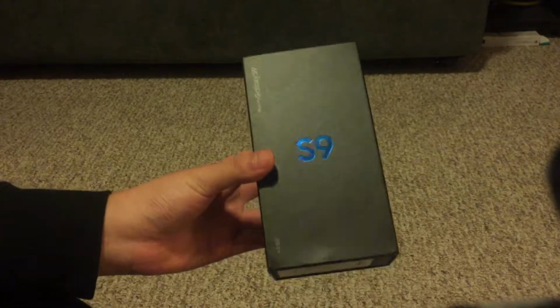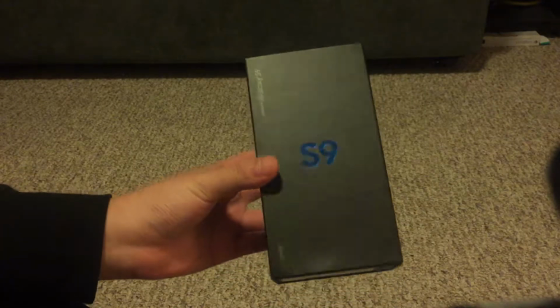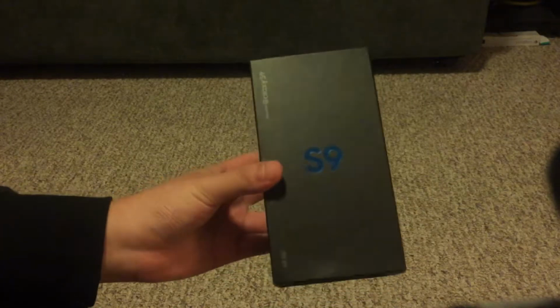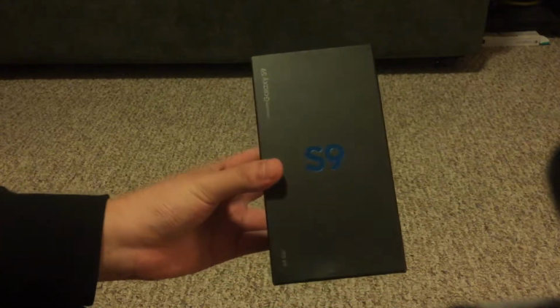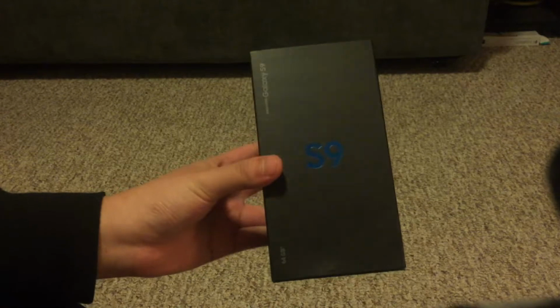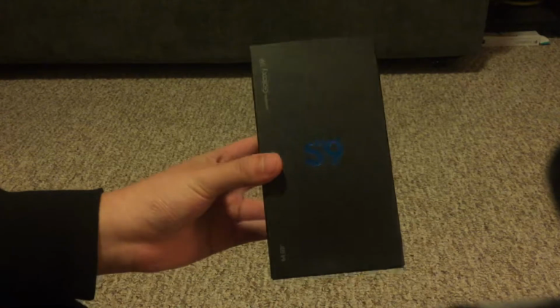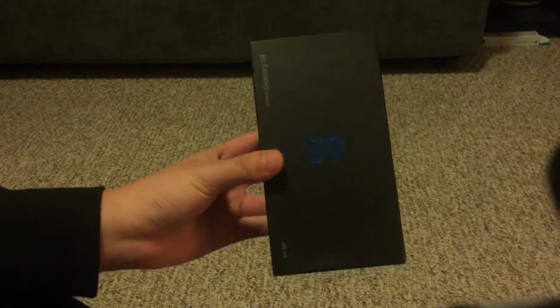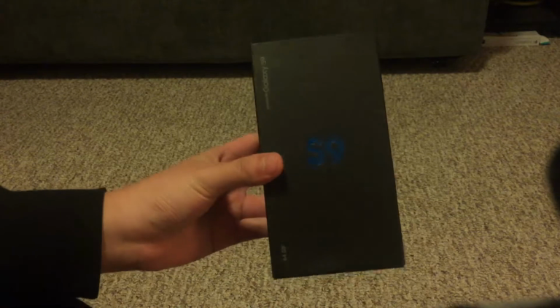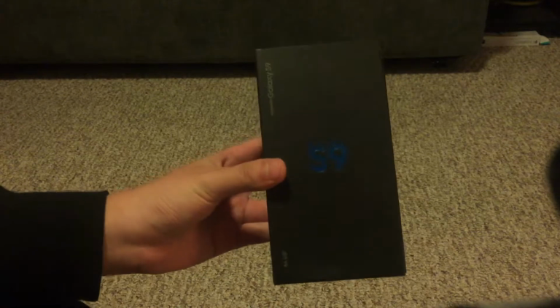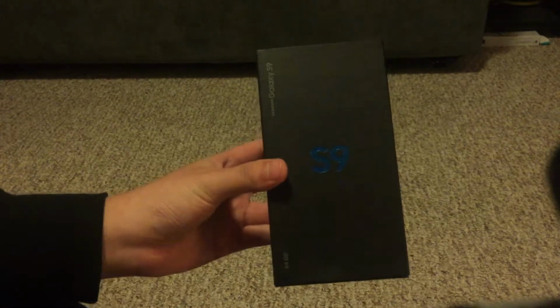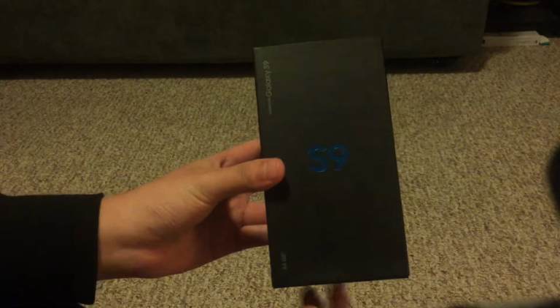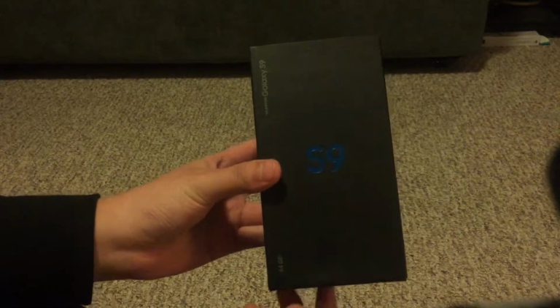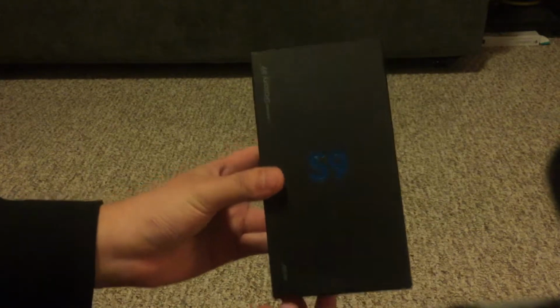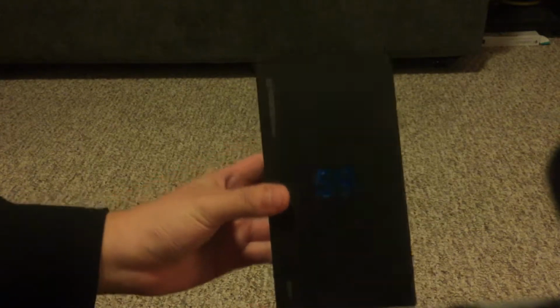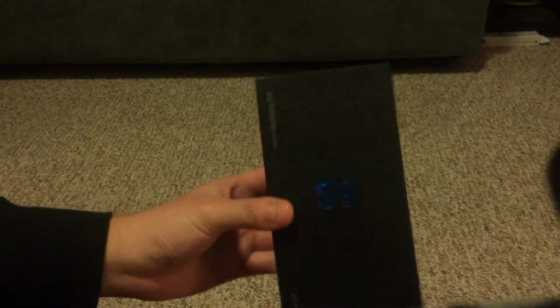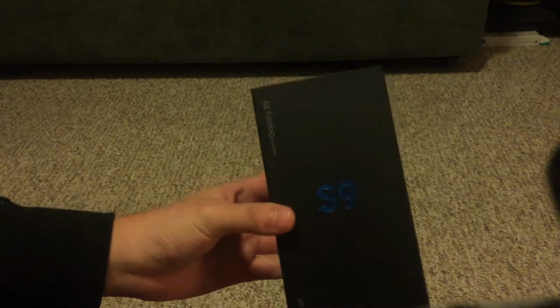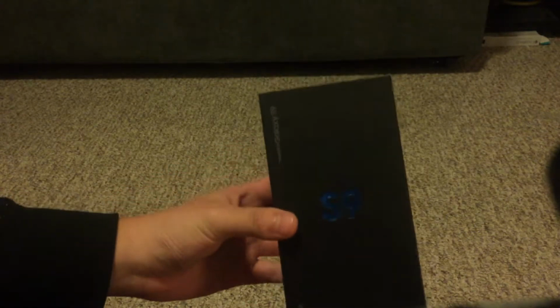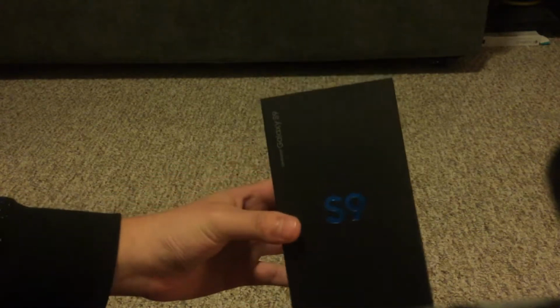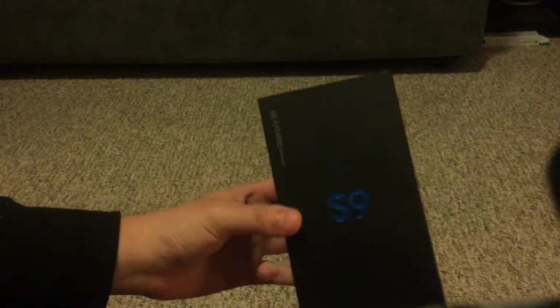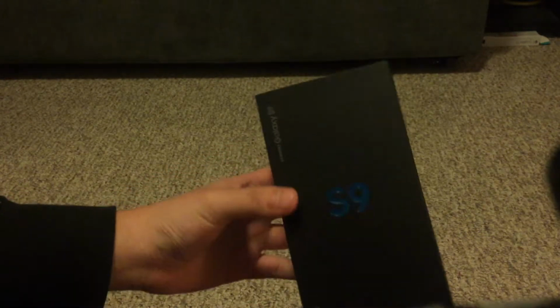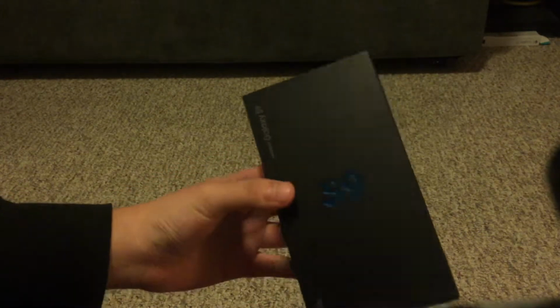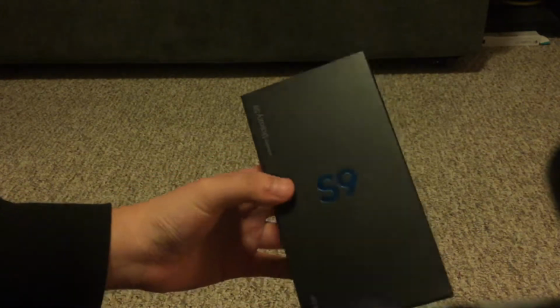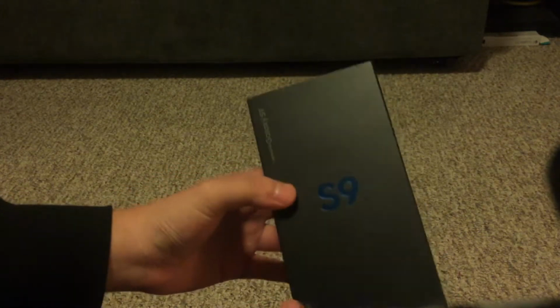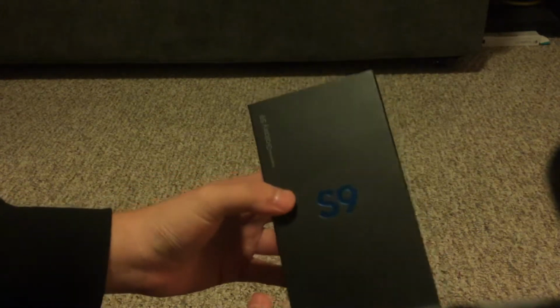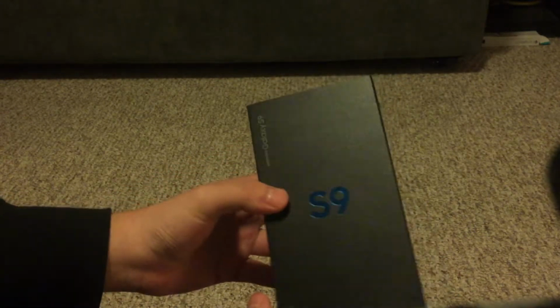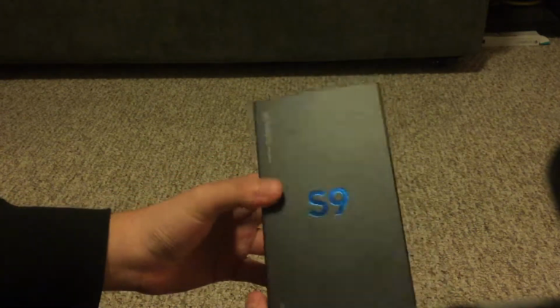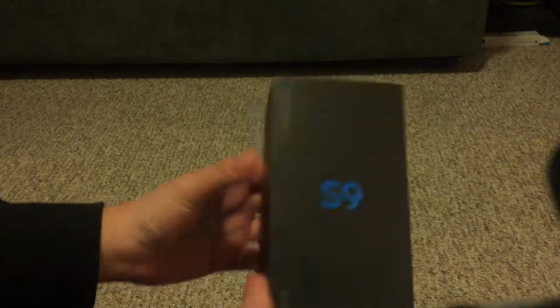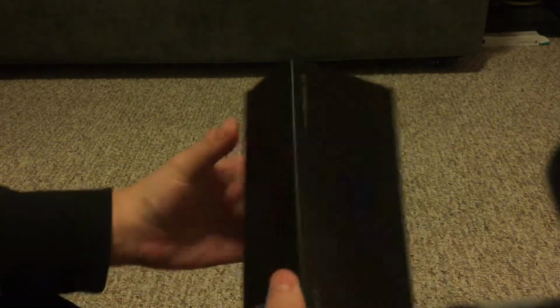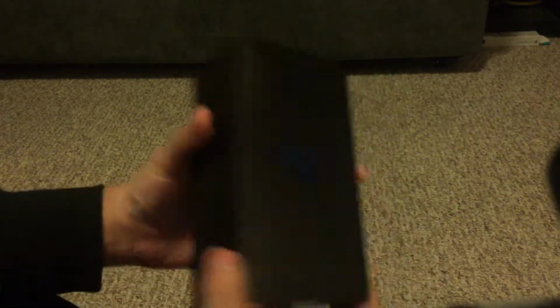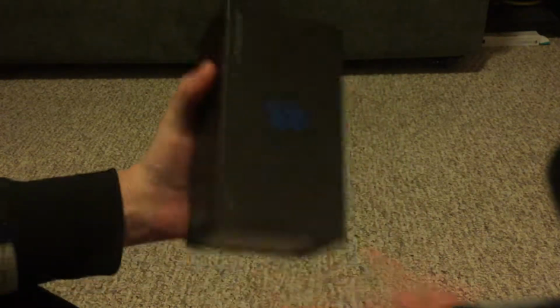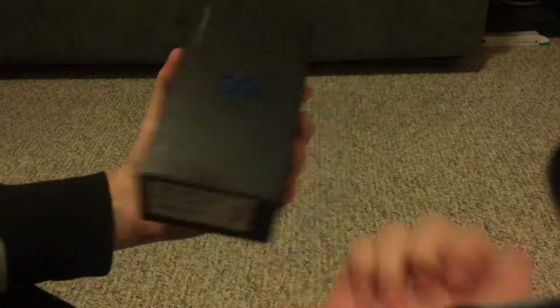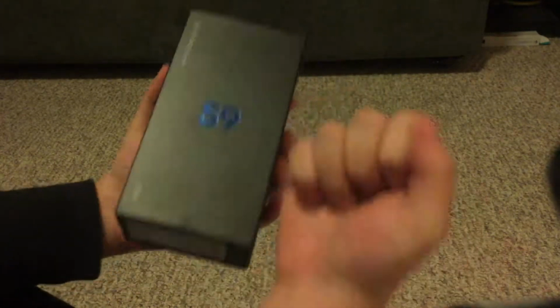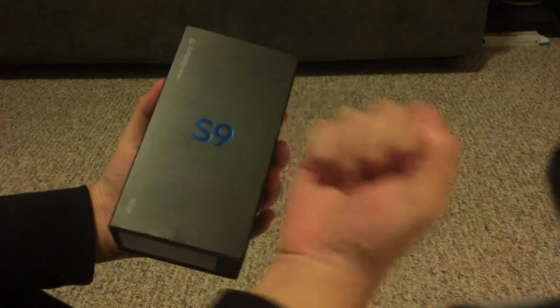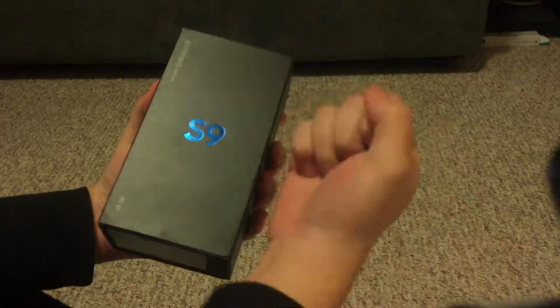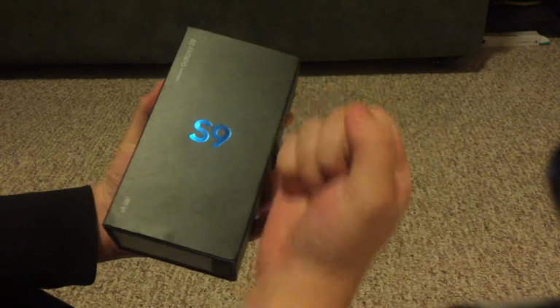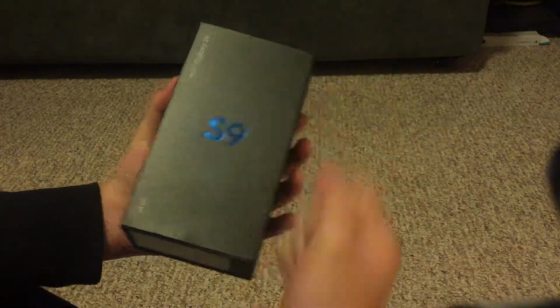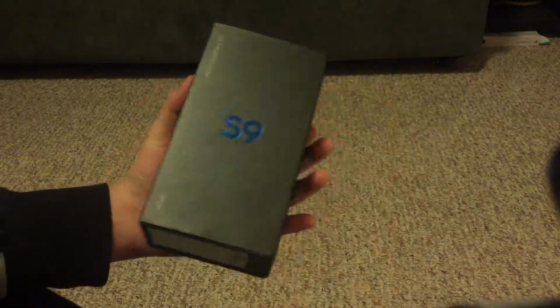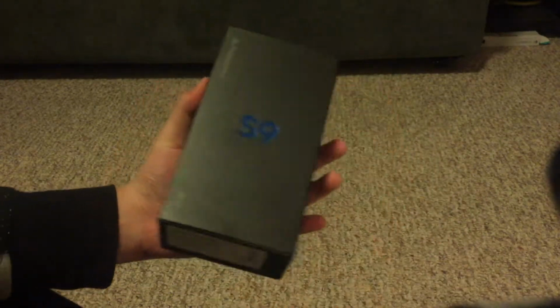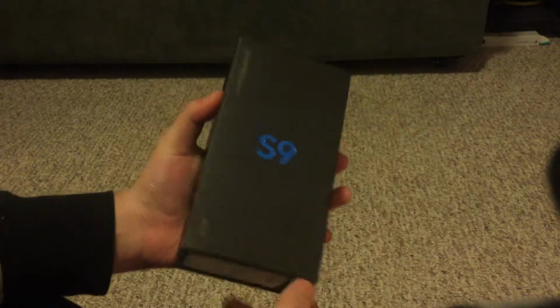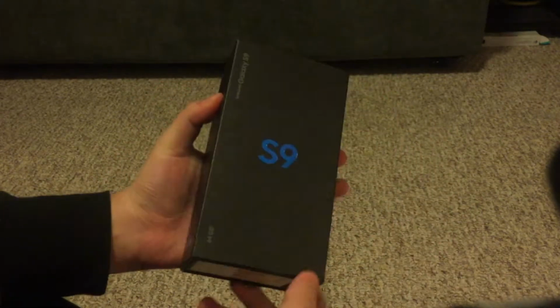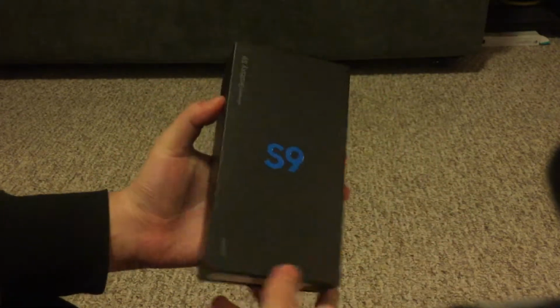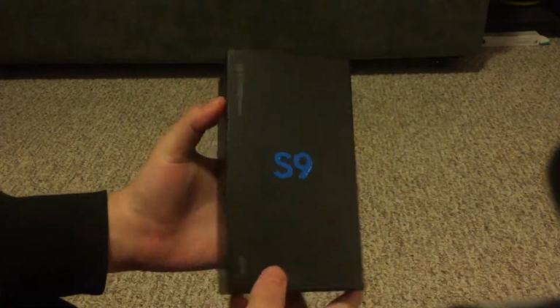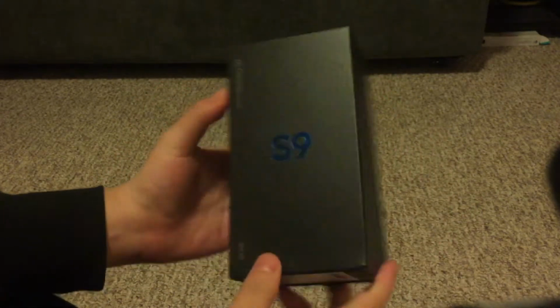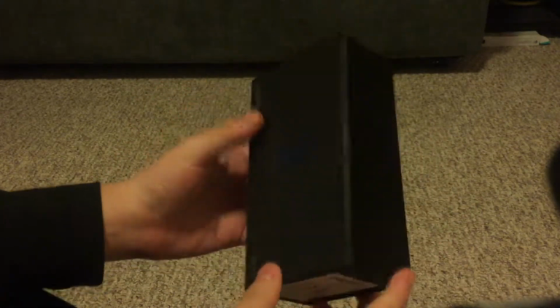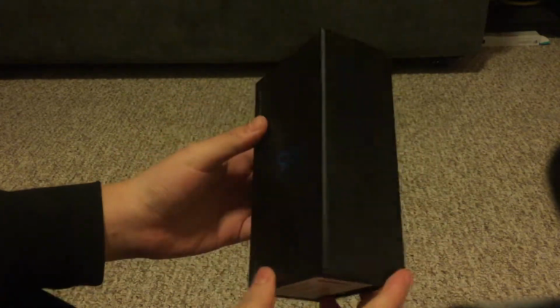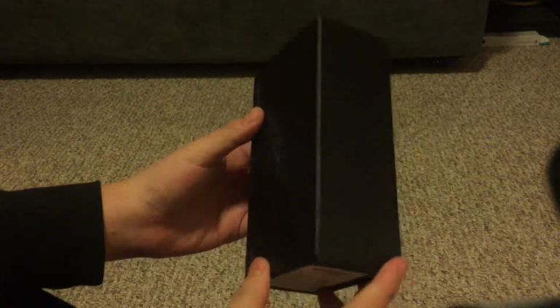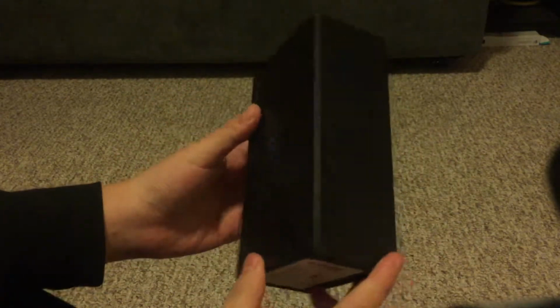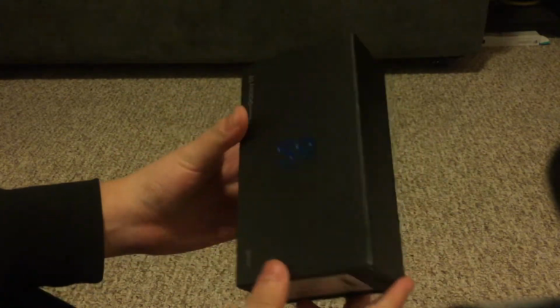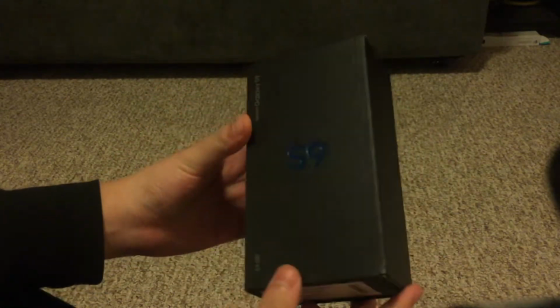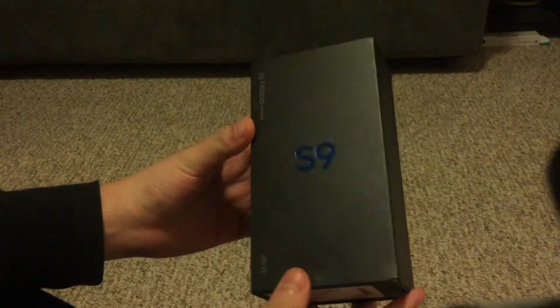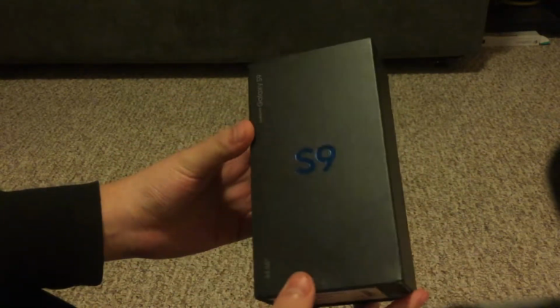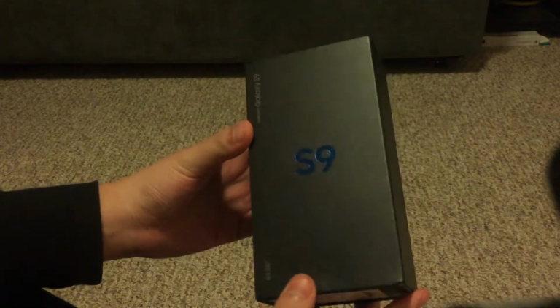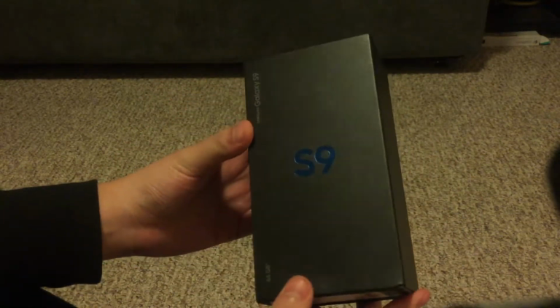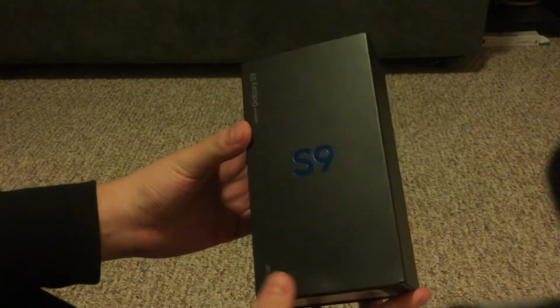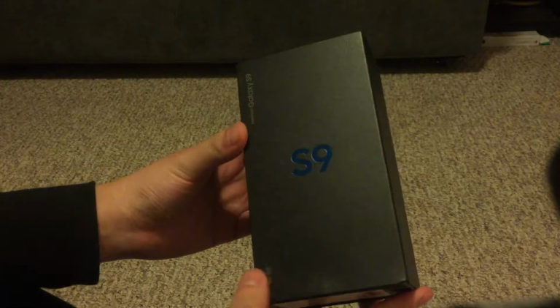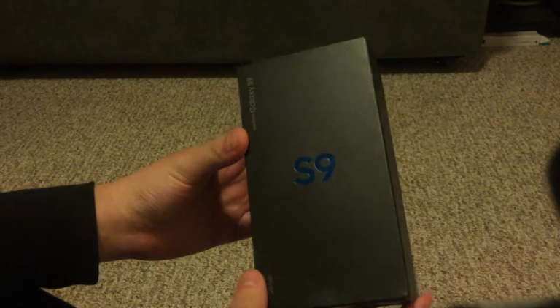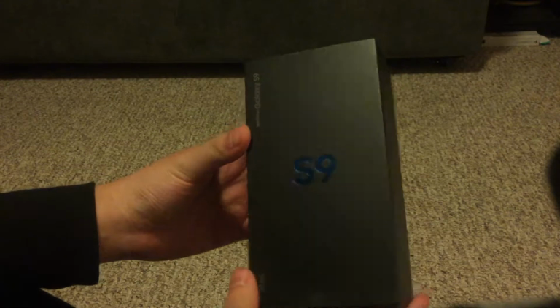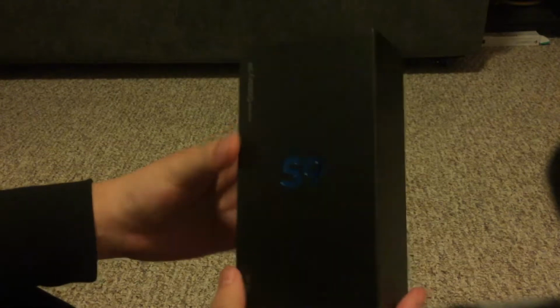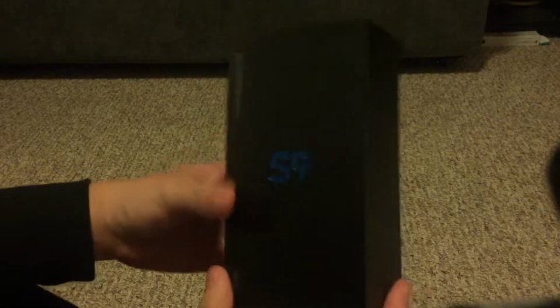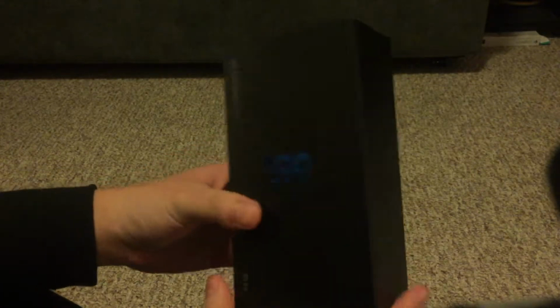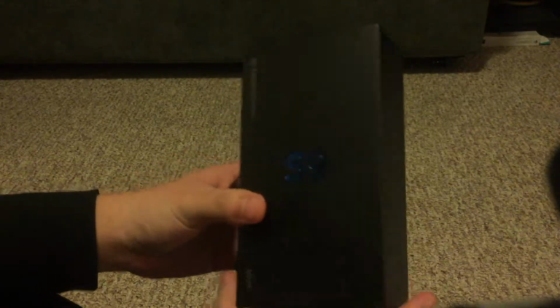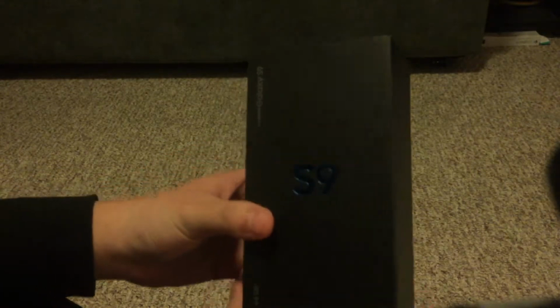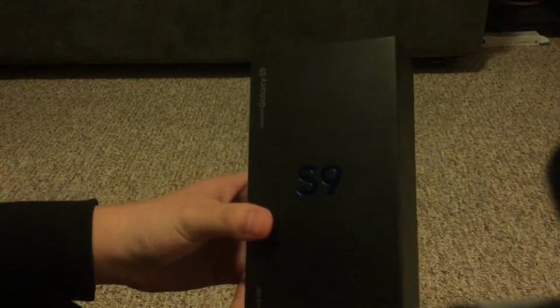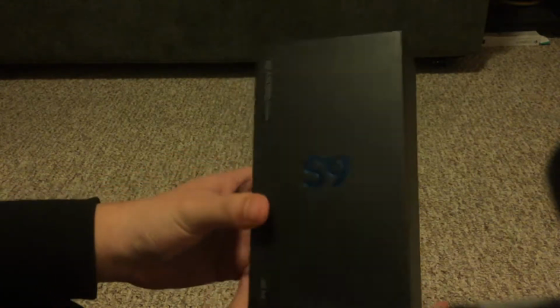YouTube, Facebook, Twitter — Jermaine, Manwing Girl — sparking, and another super official phone unboxing.